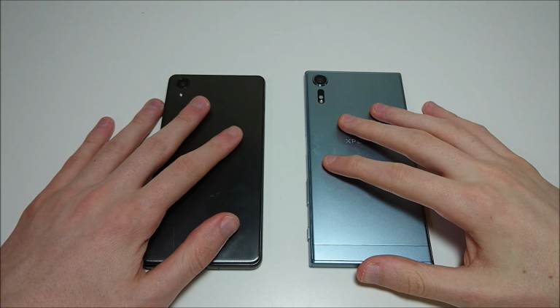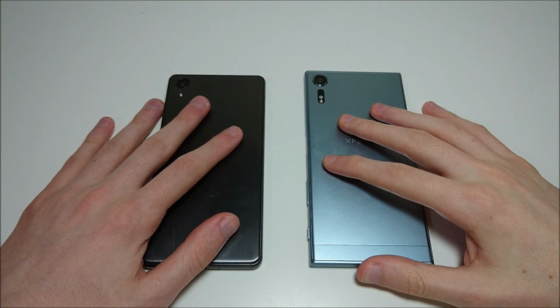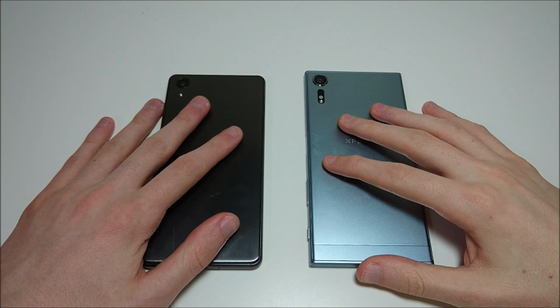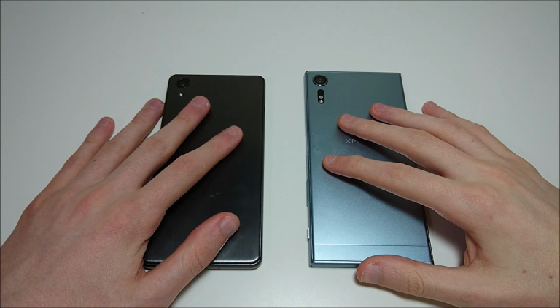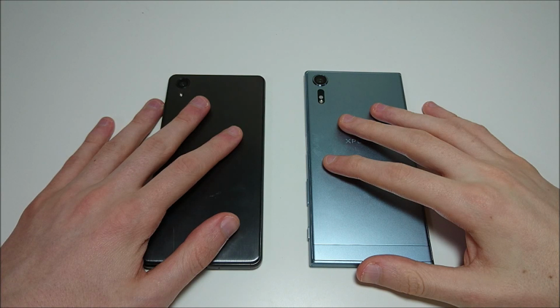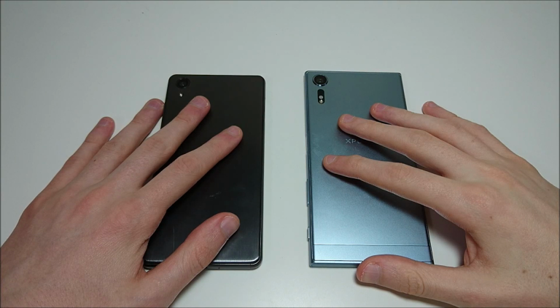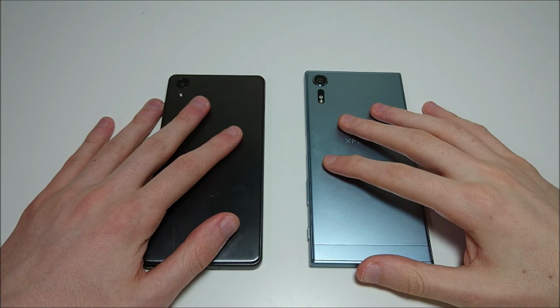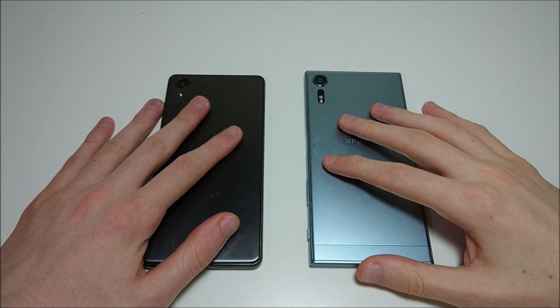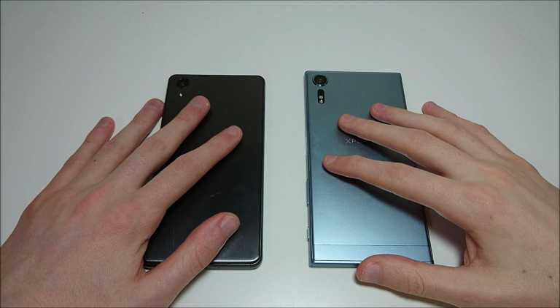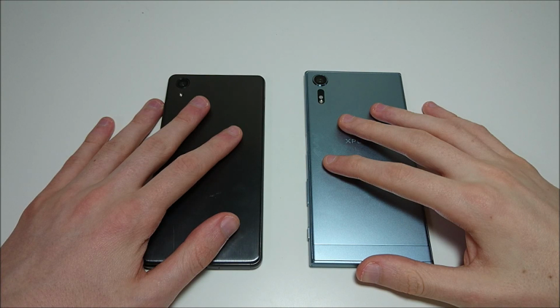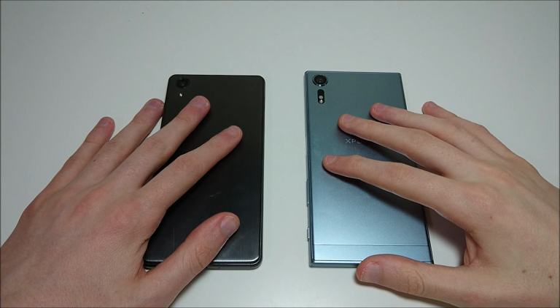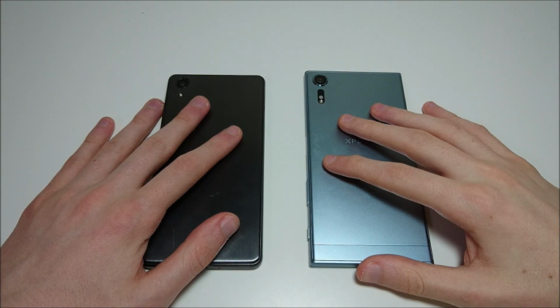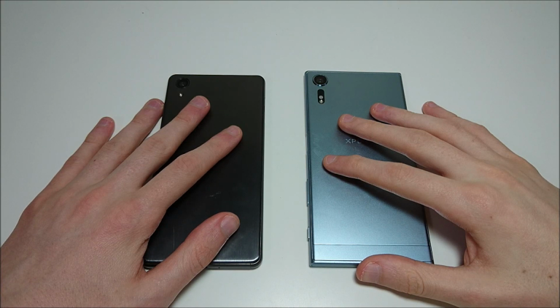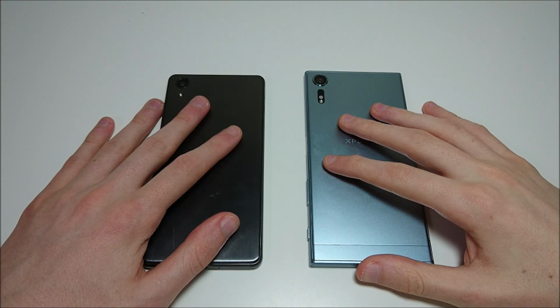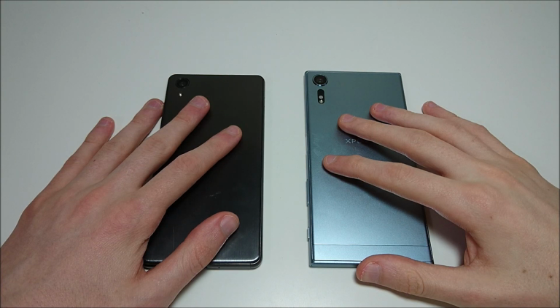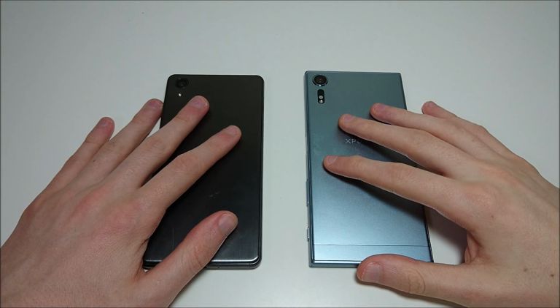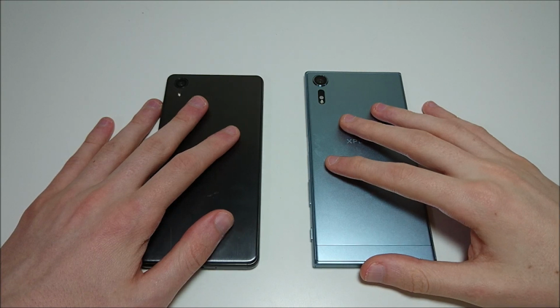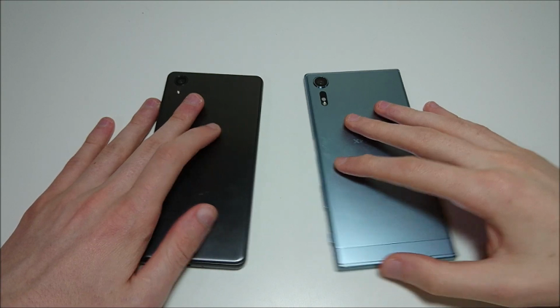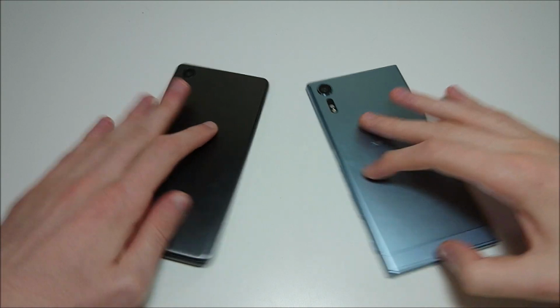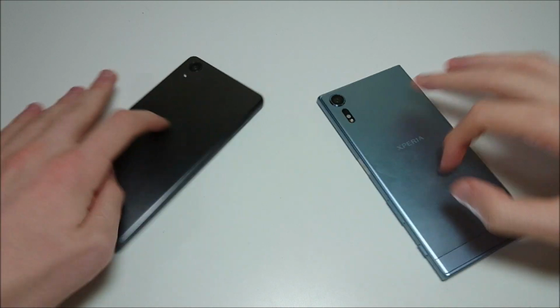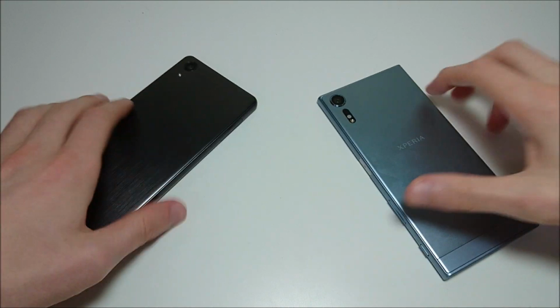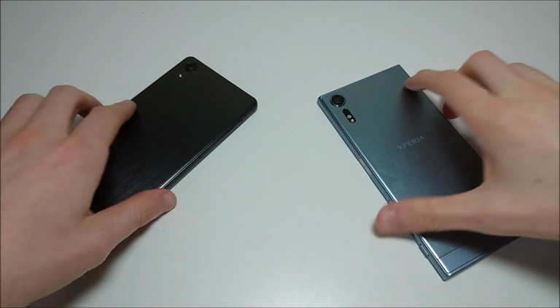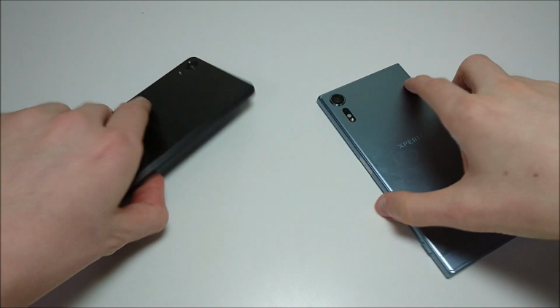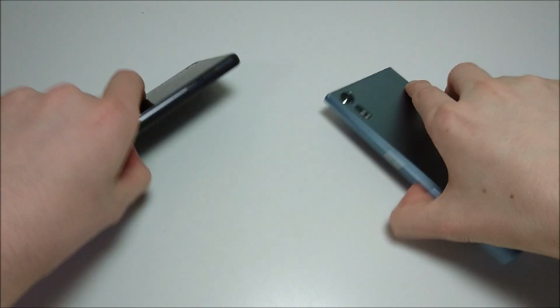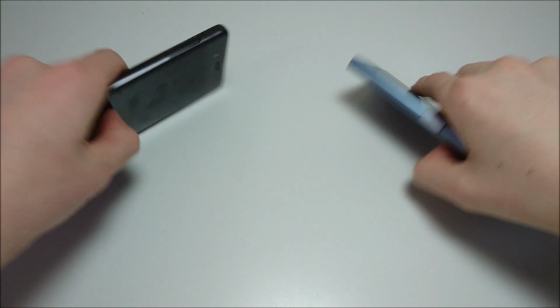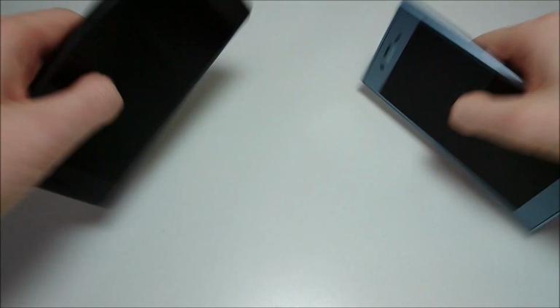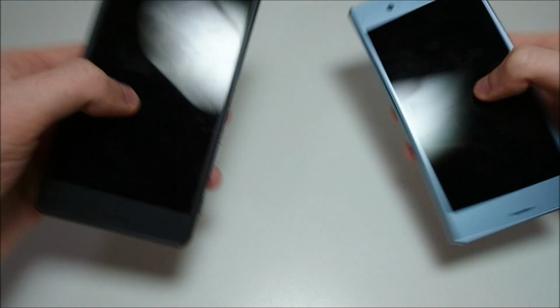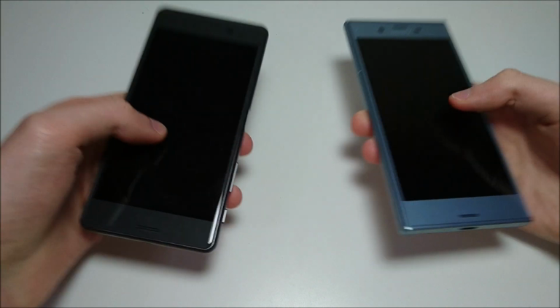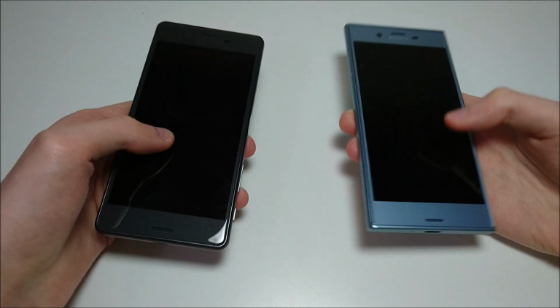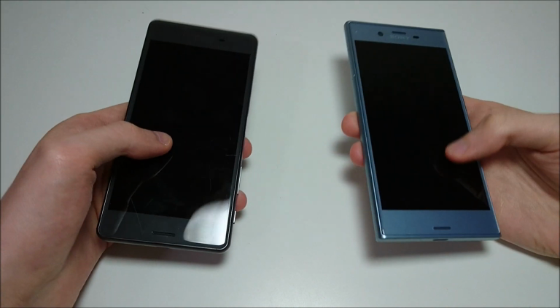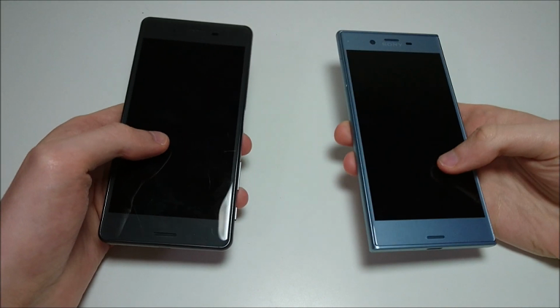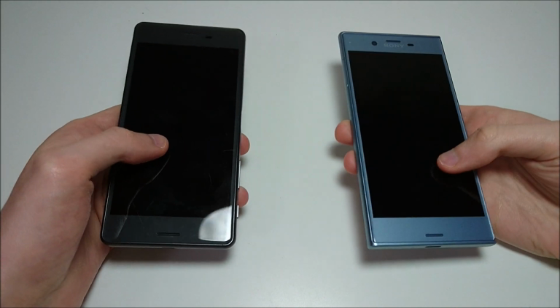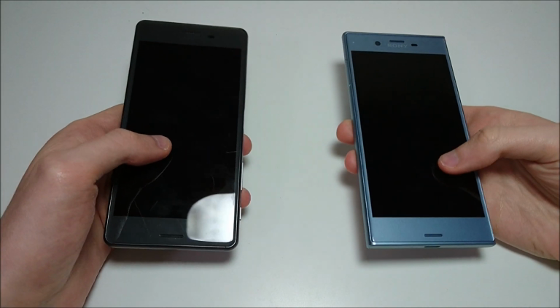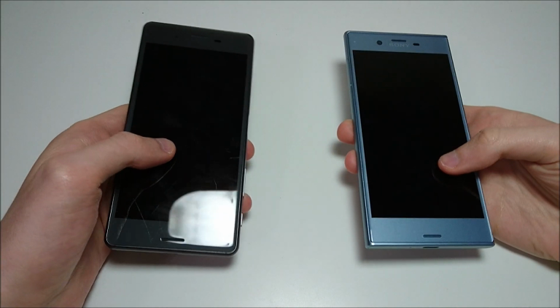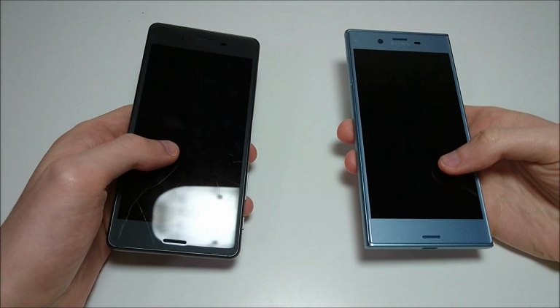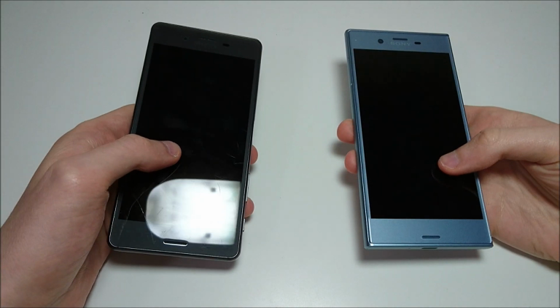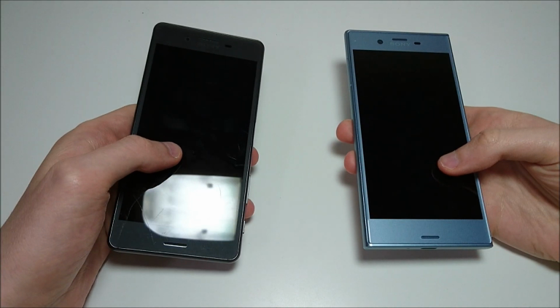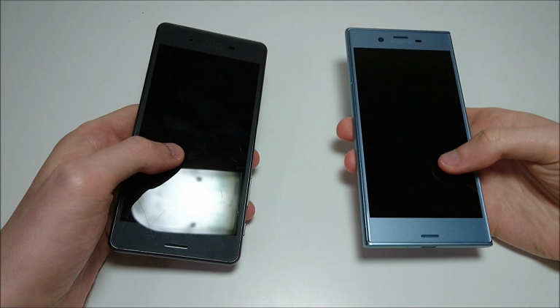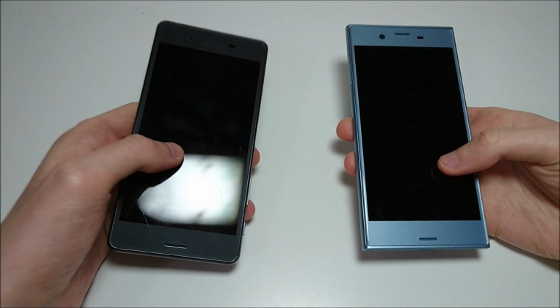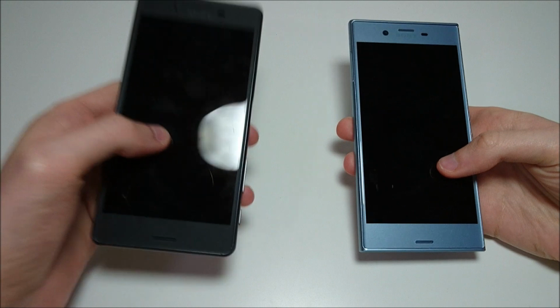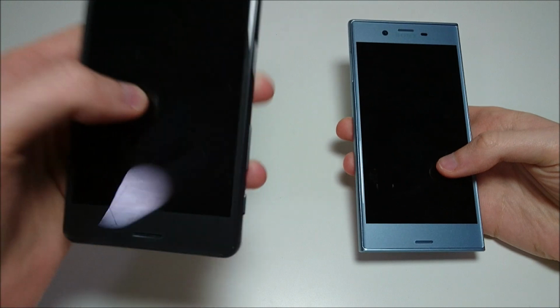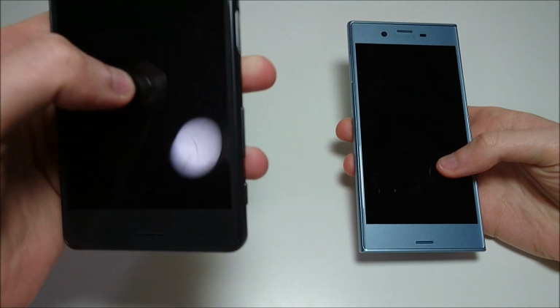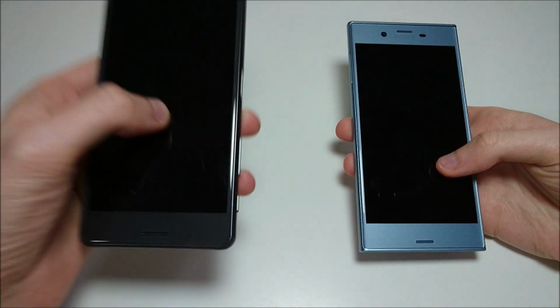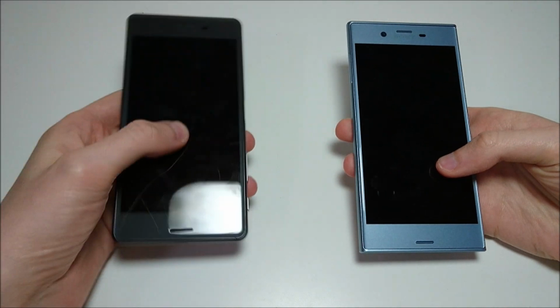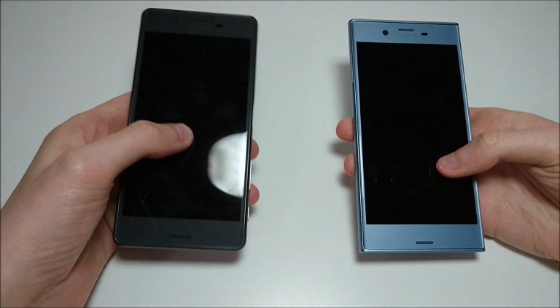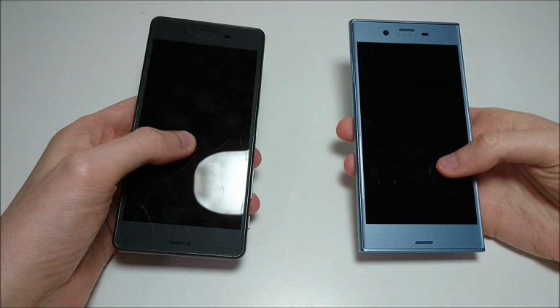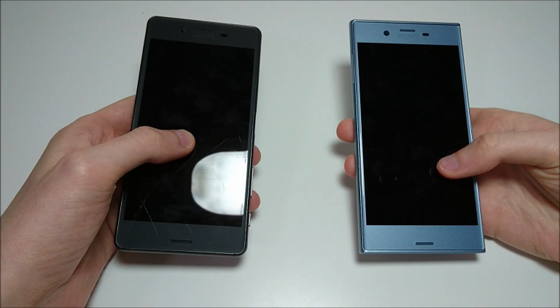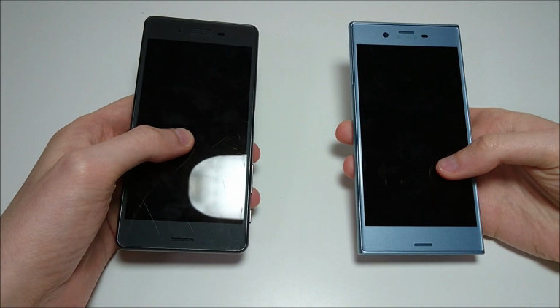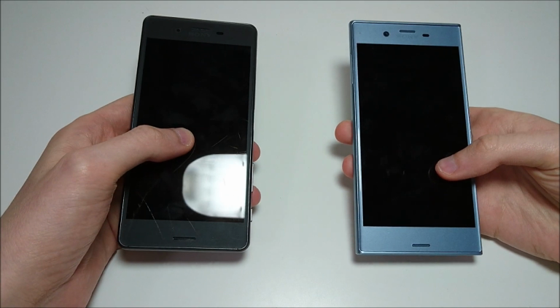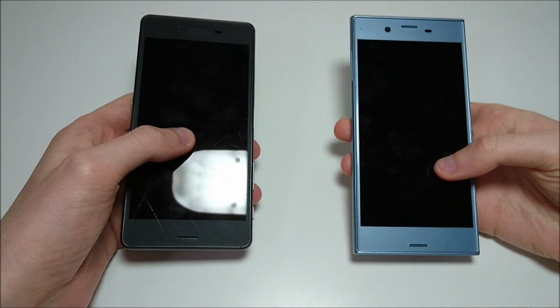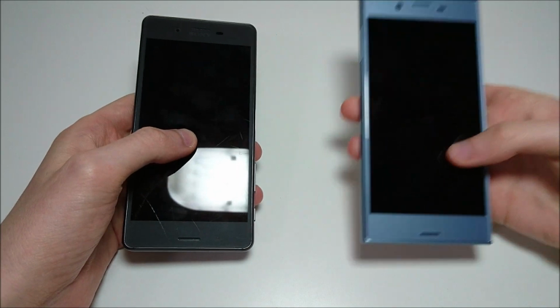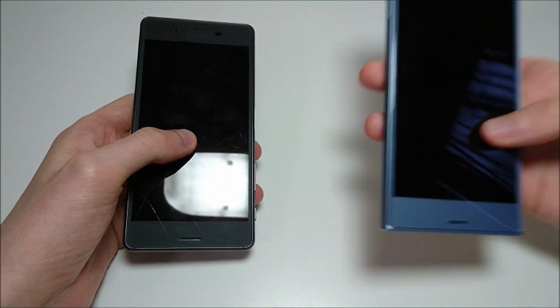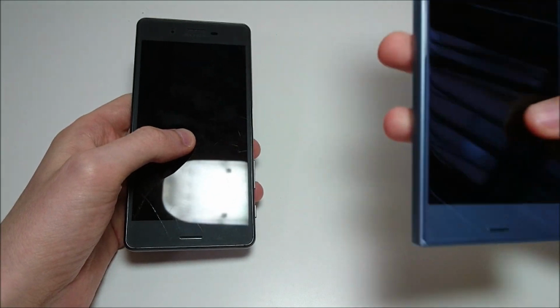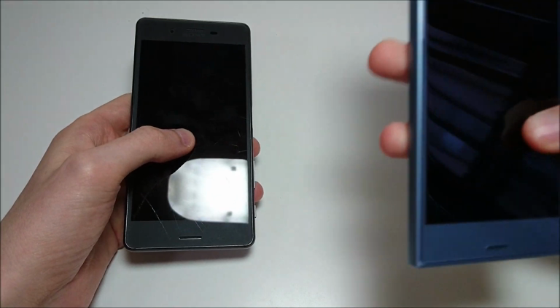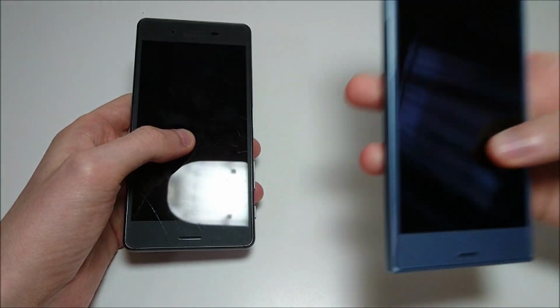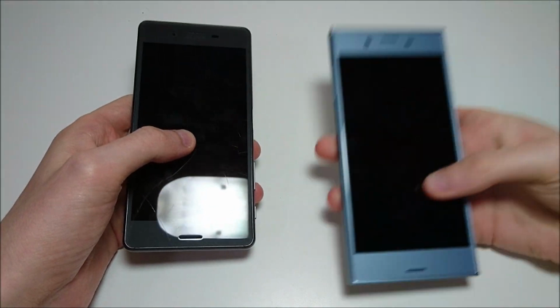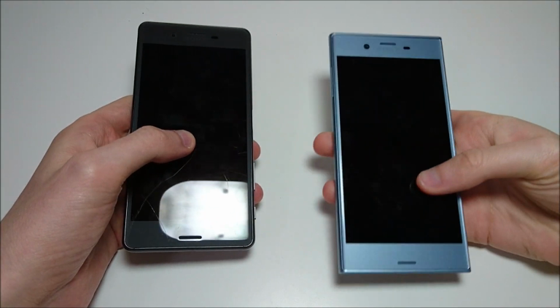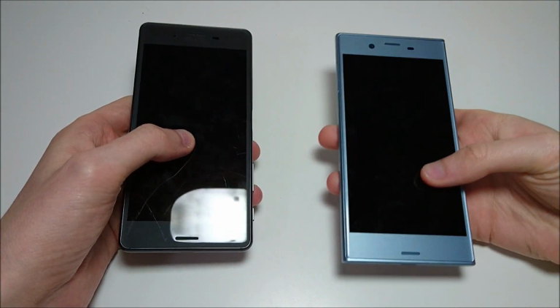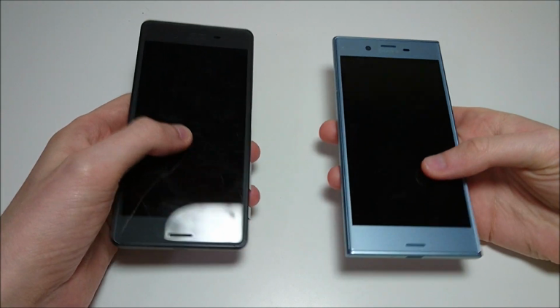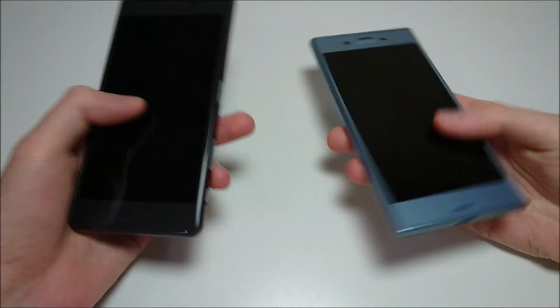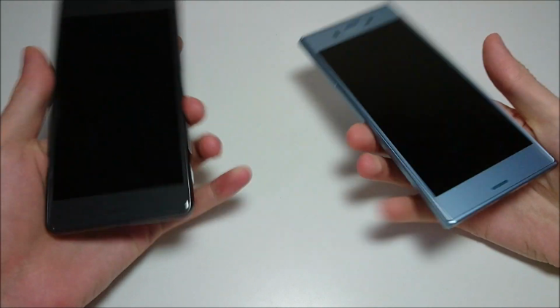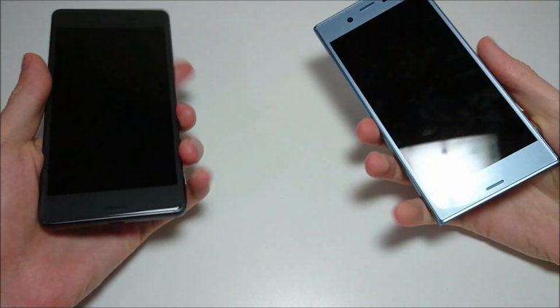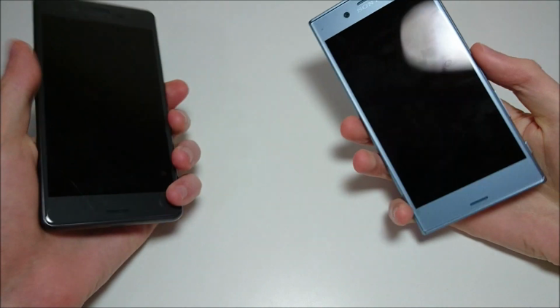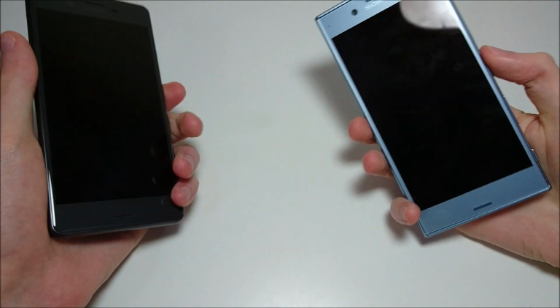Exactly how much do Sony phones improve in one year? That's what we're about to find out with the Sony Xperia X Performance against the Sony Xperia XZS.